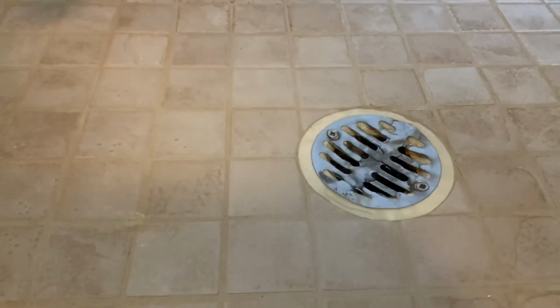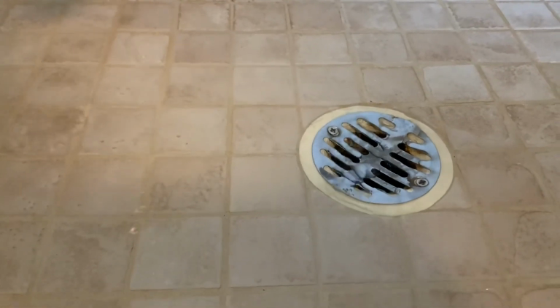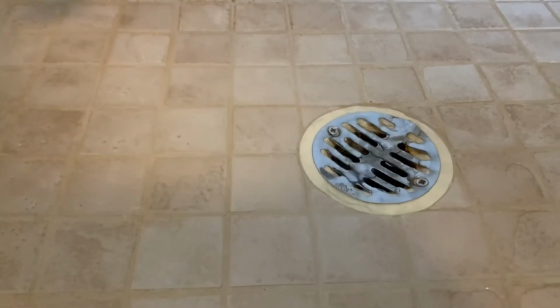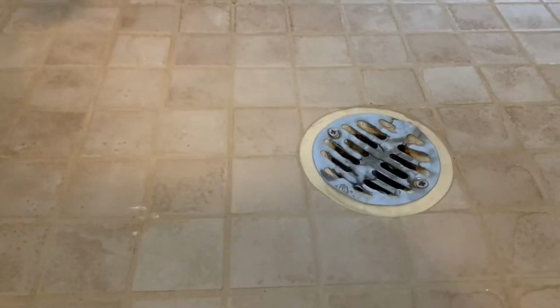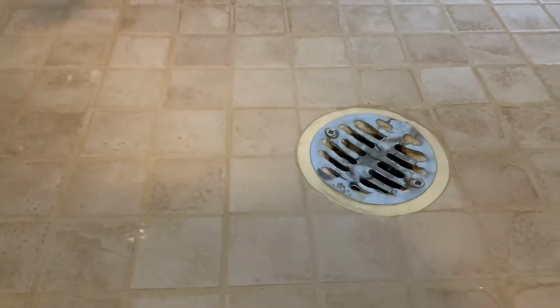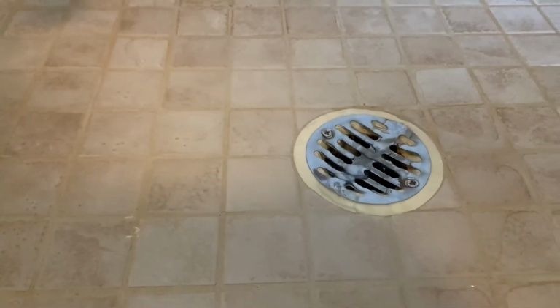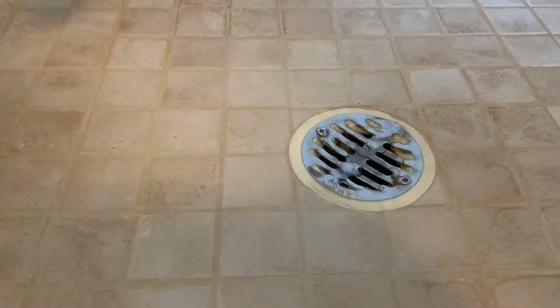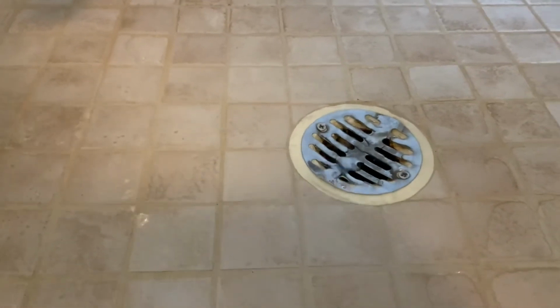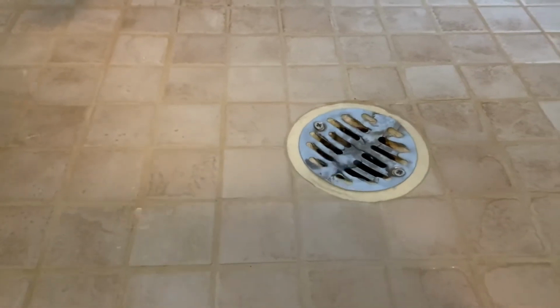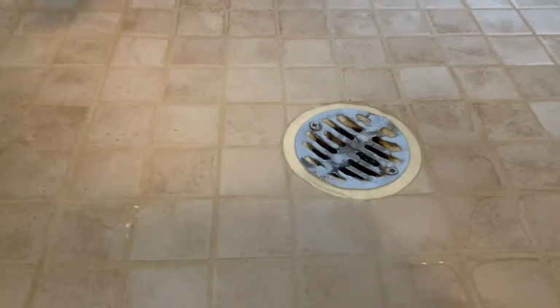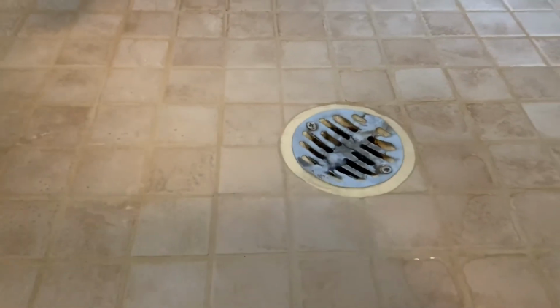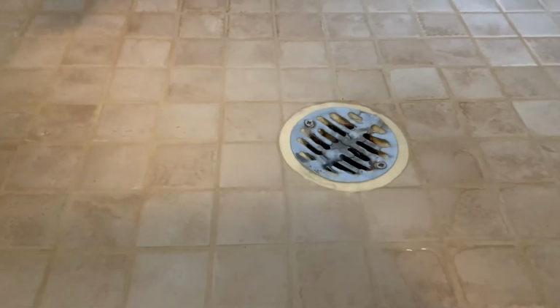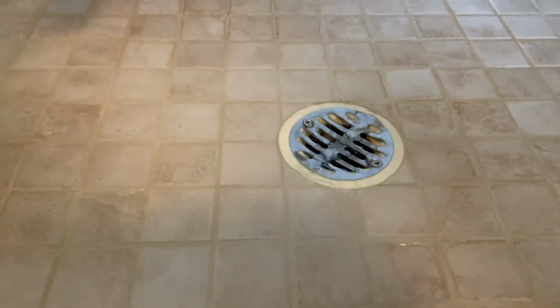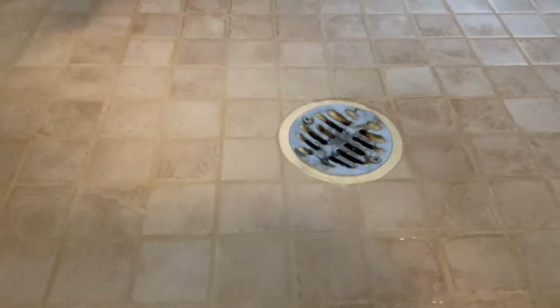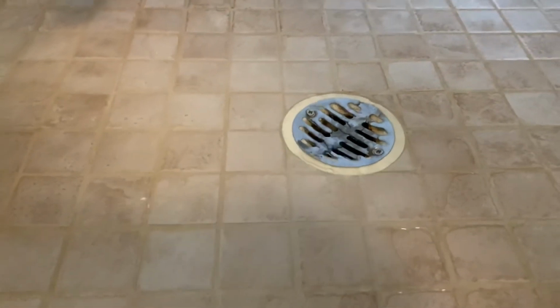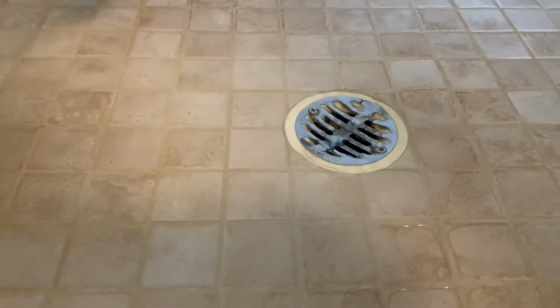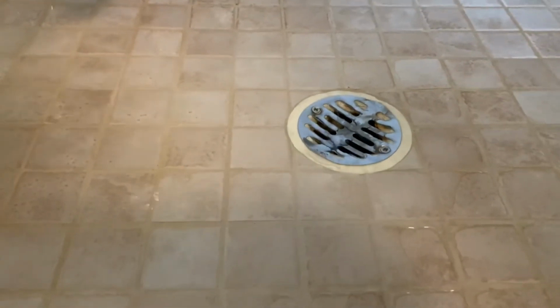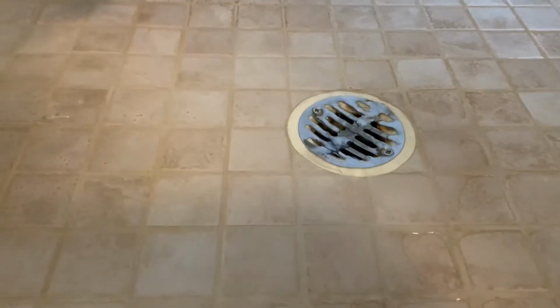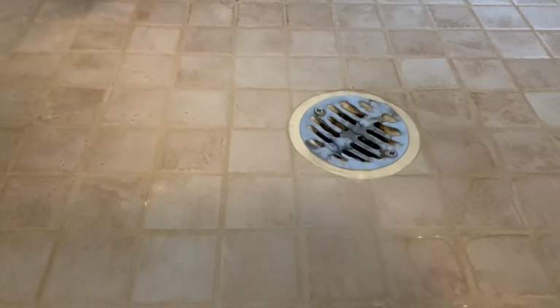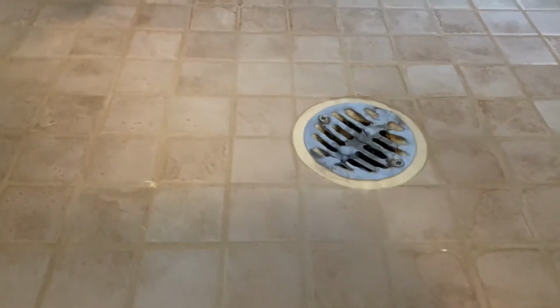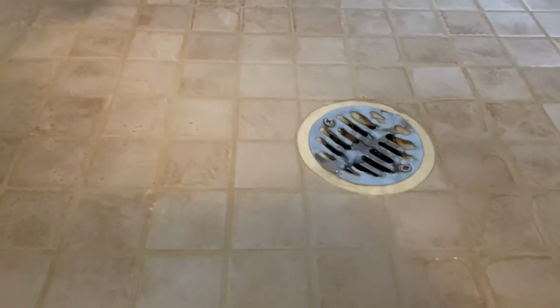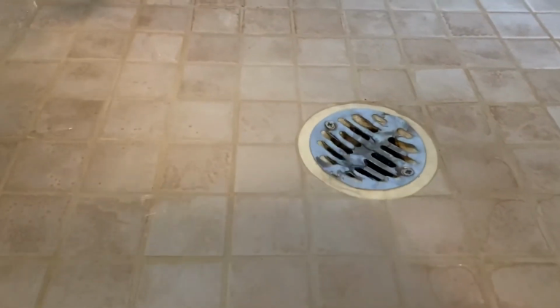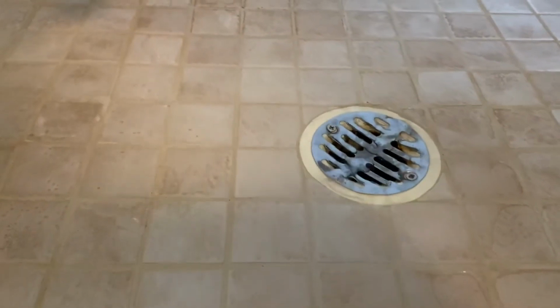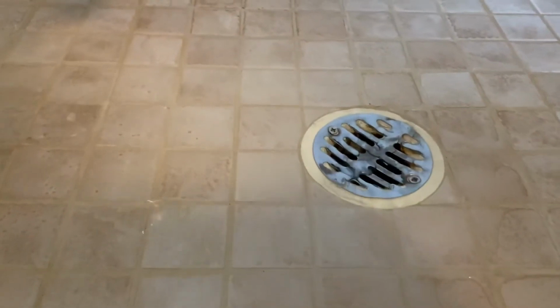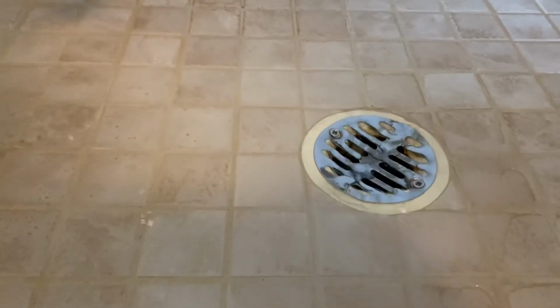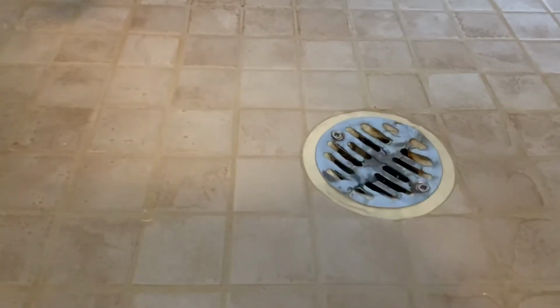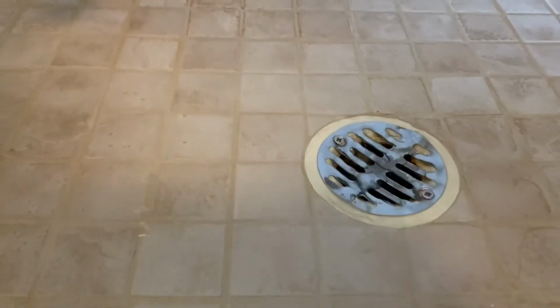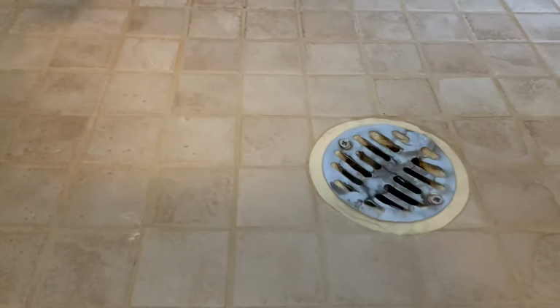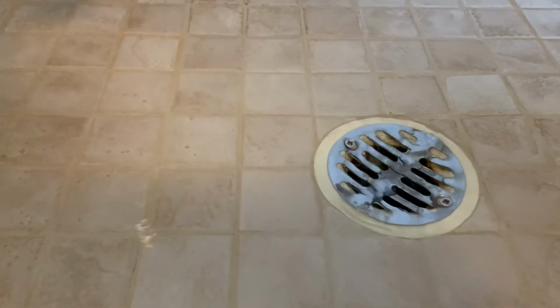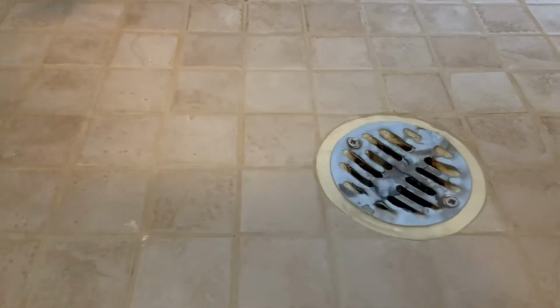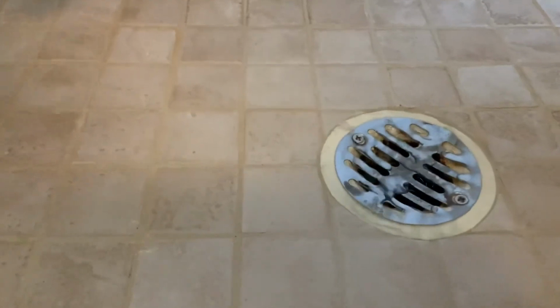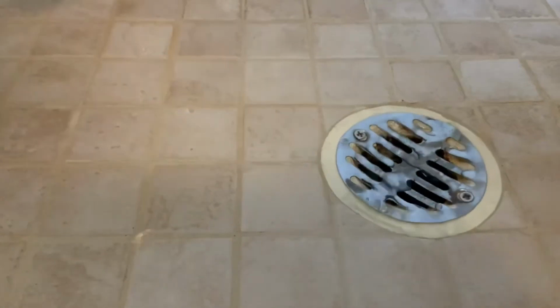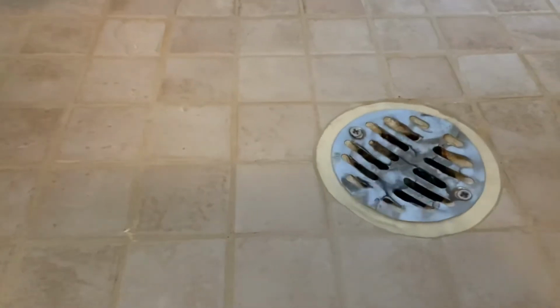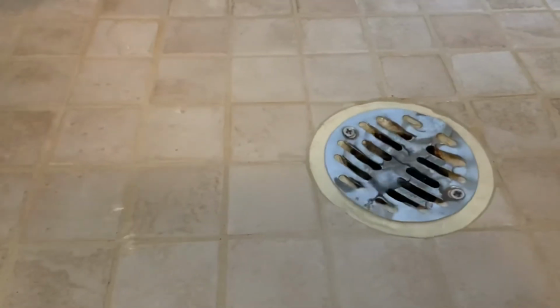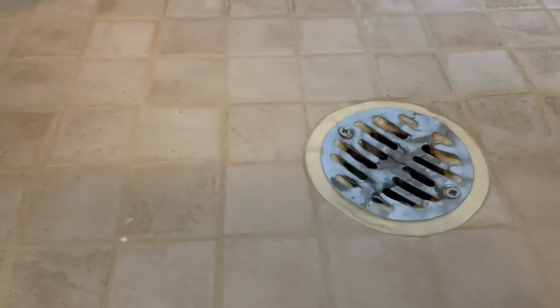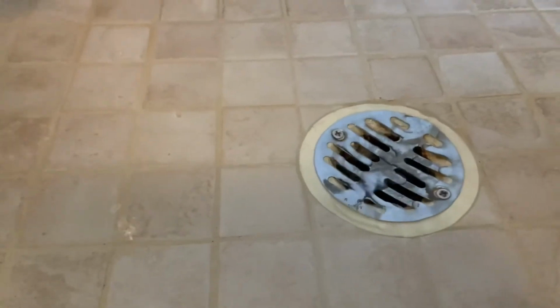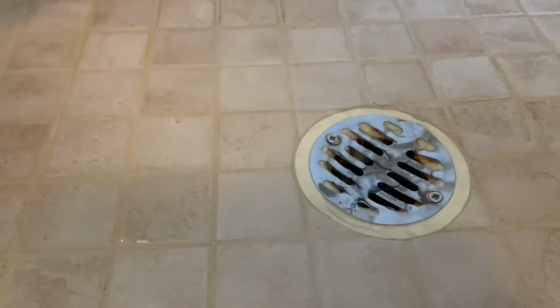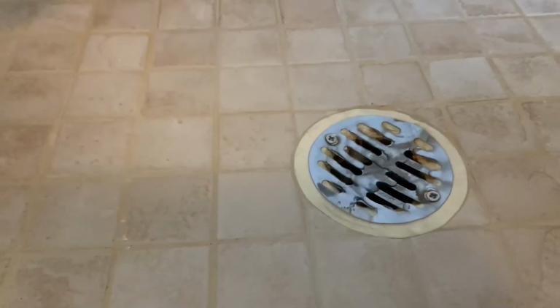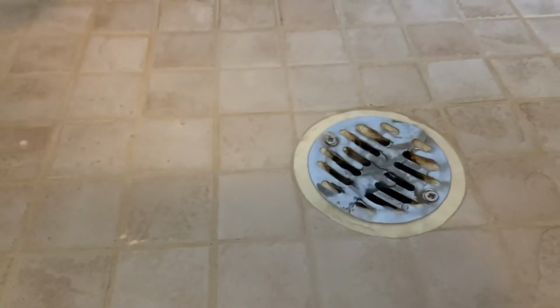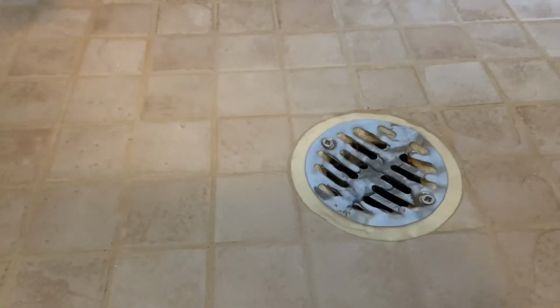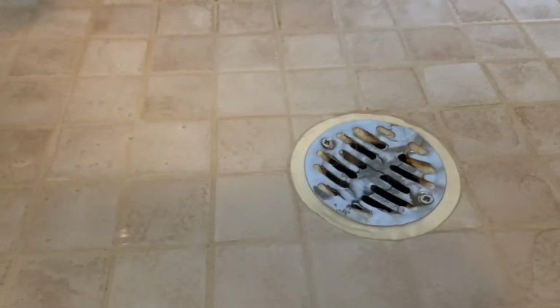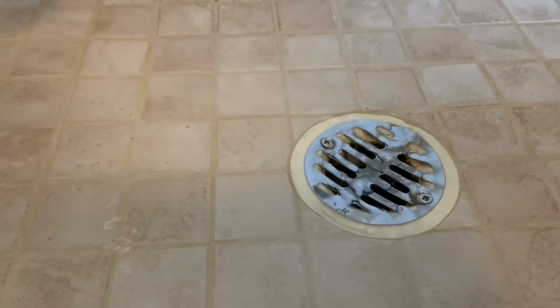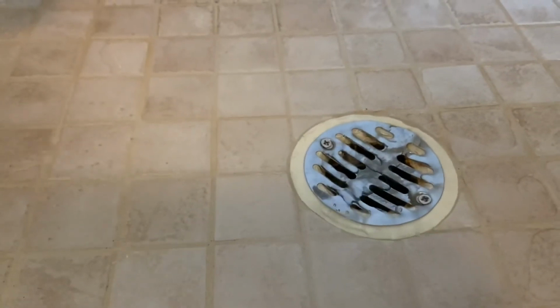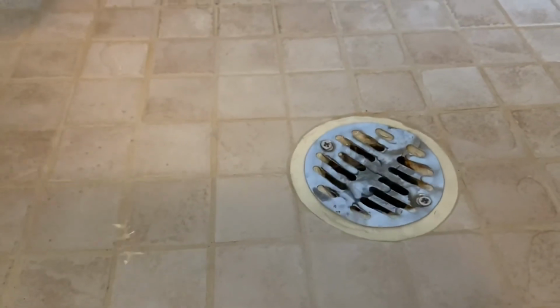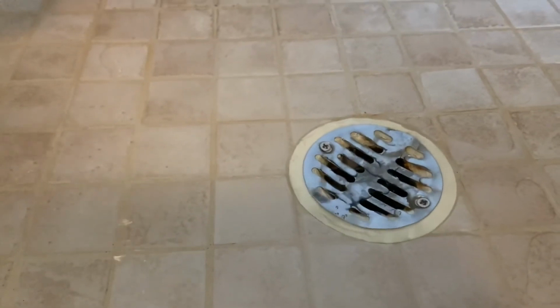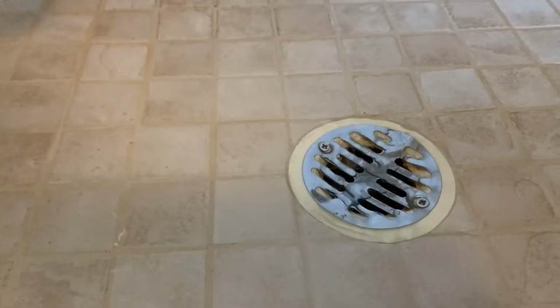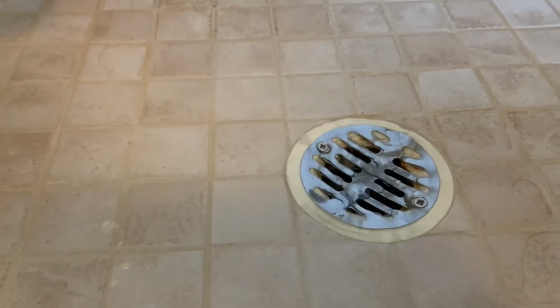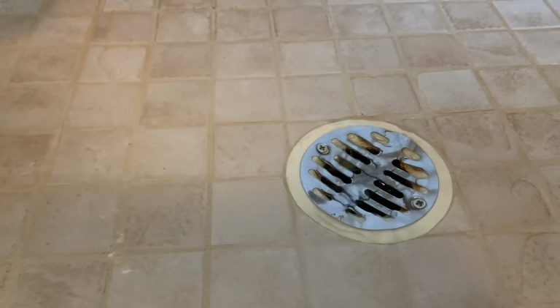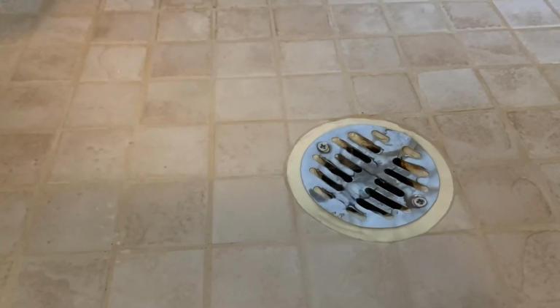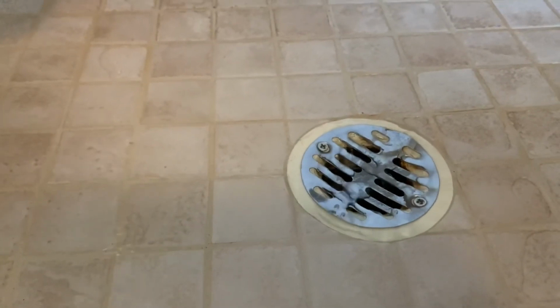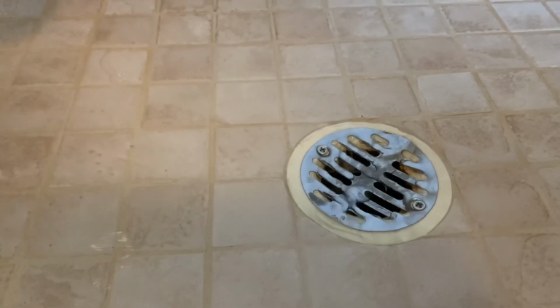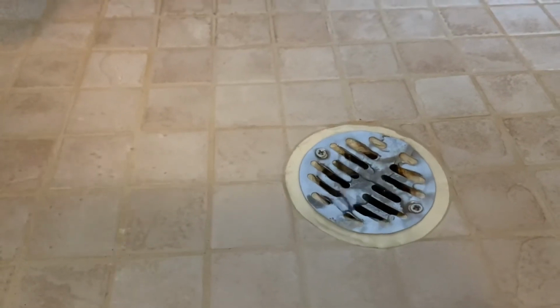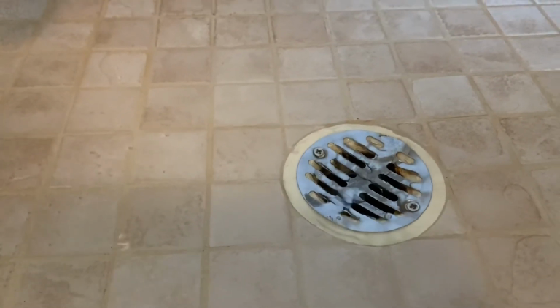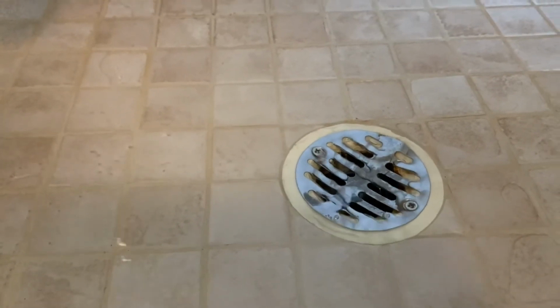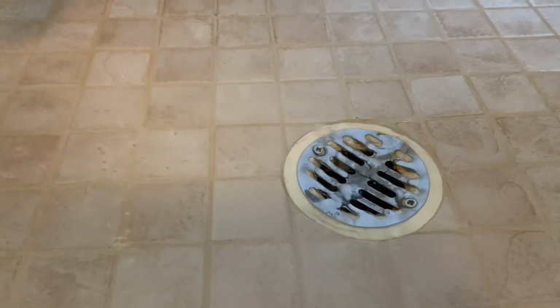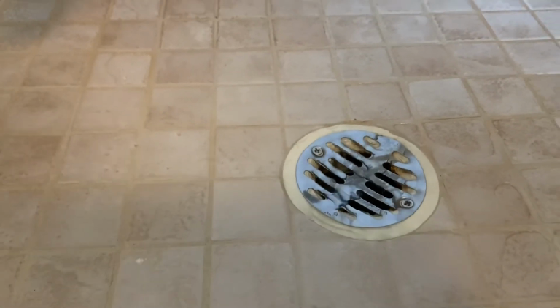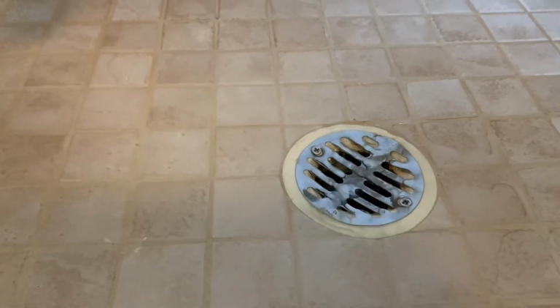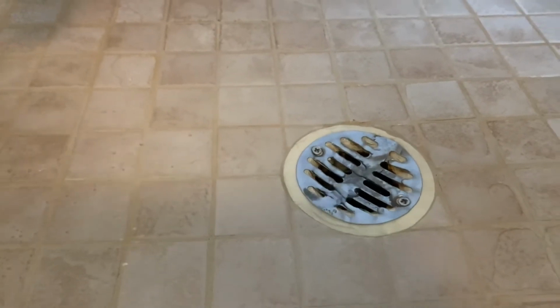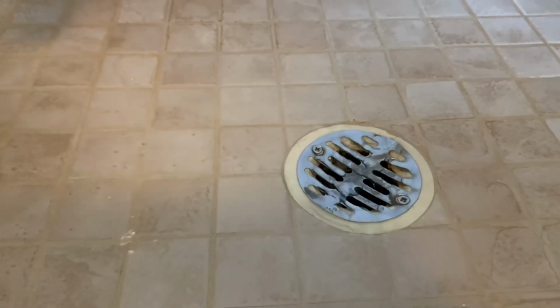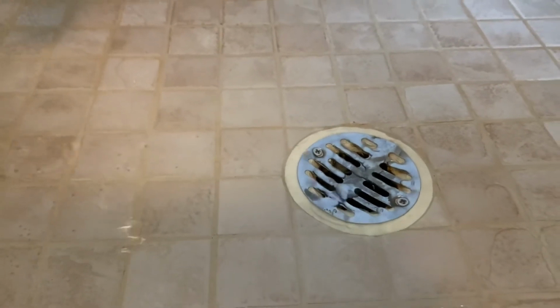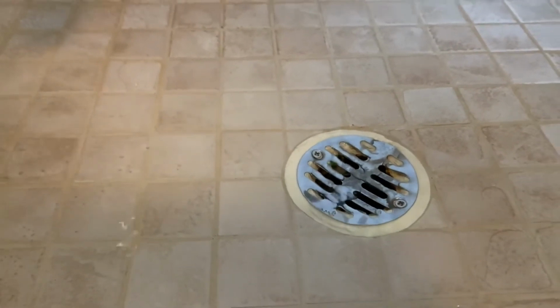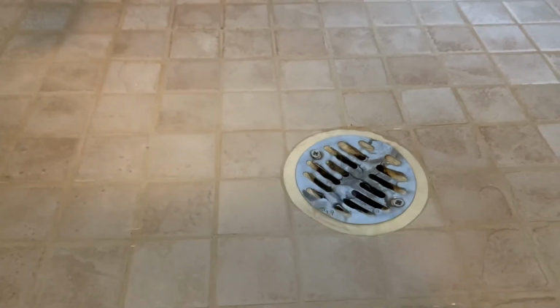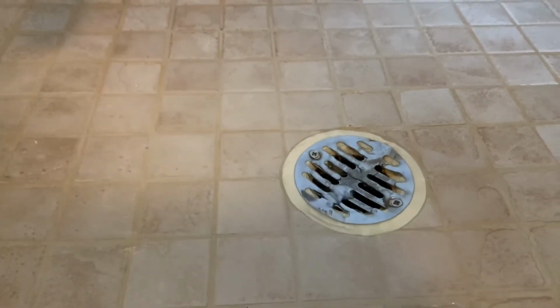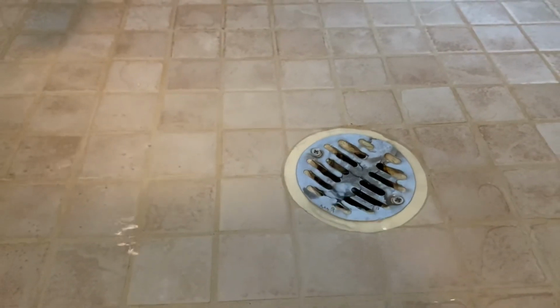So using a shop vac is a great alternative, and it's chemical free. There you have it. Hope this helps.